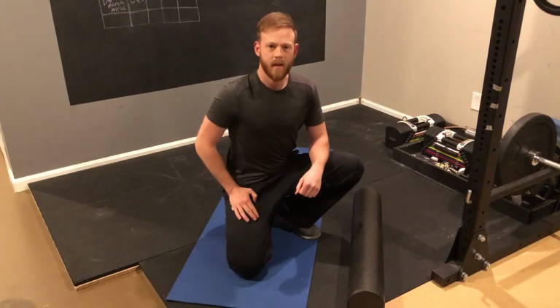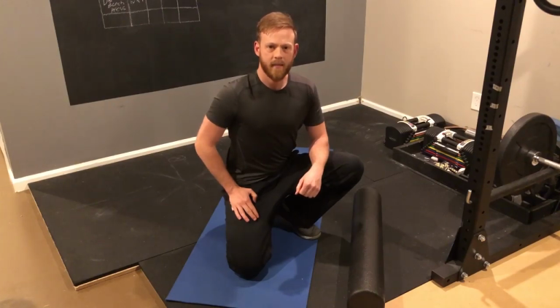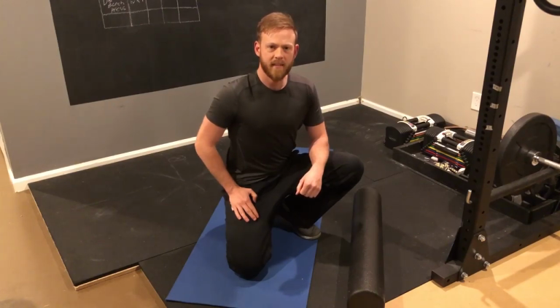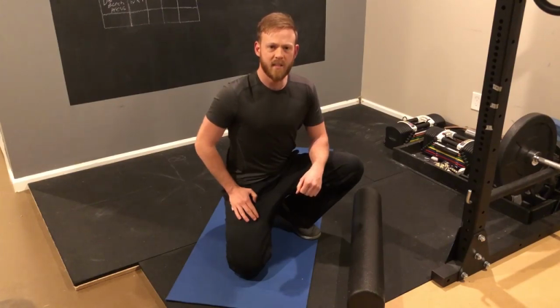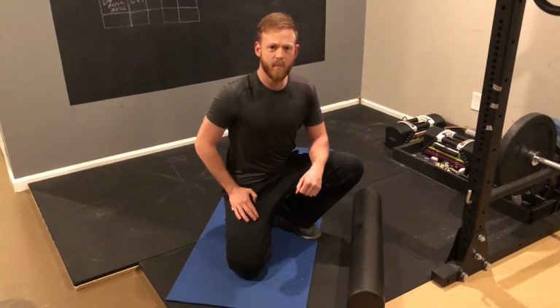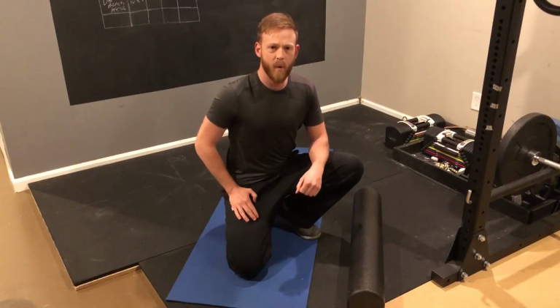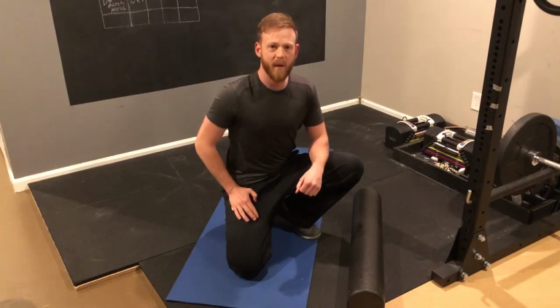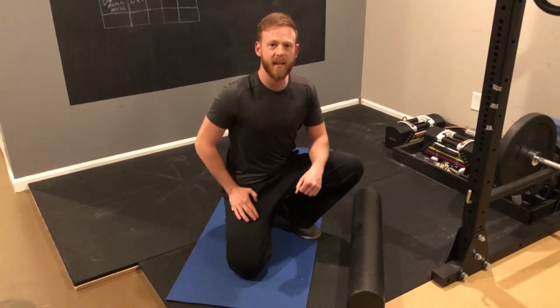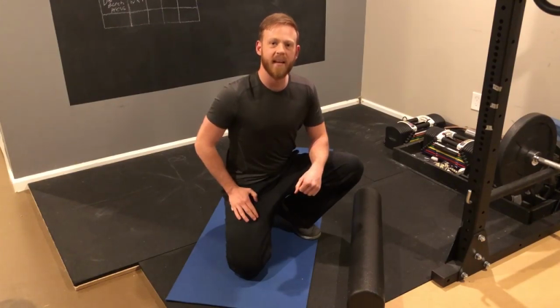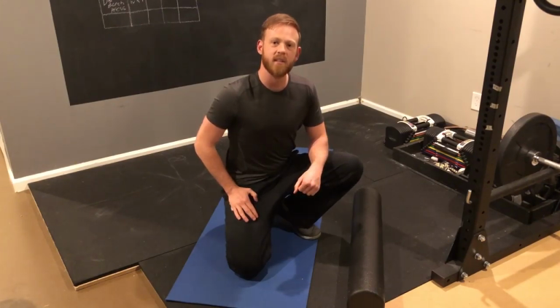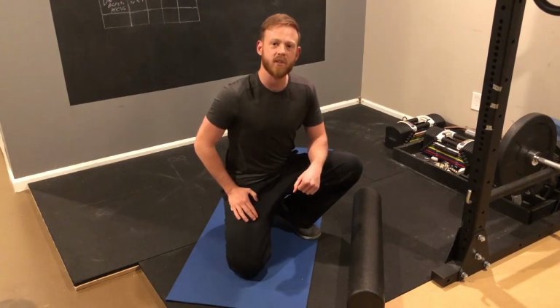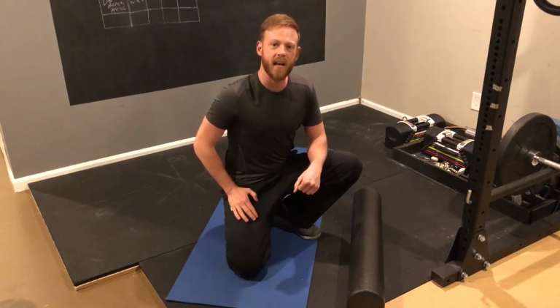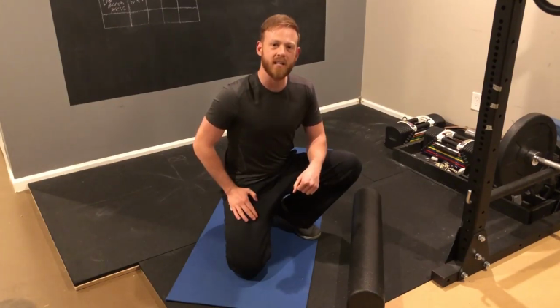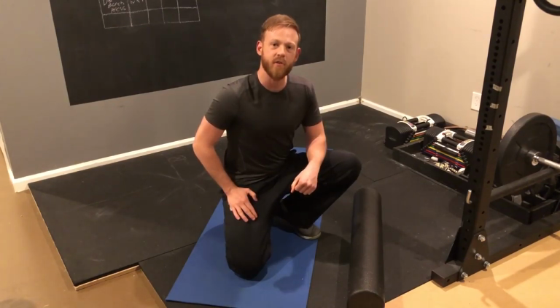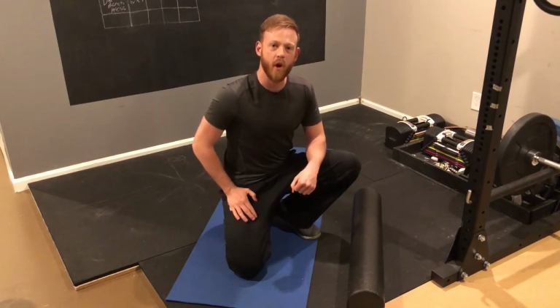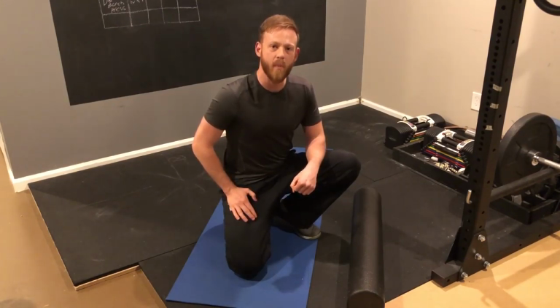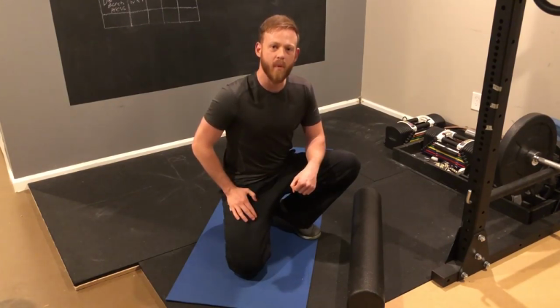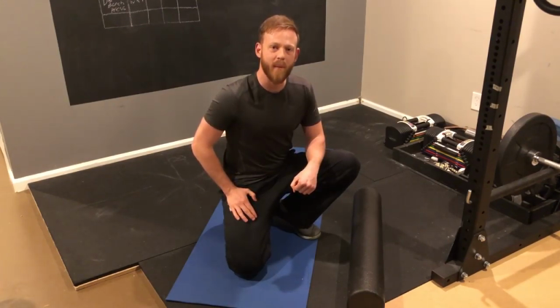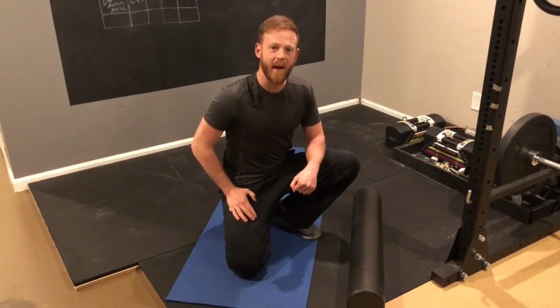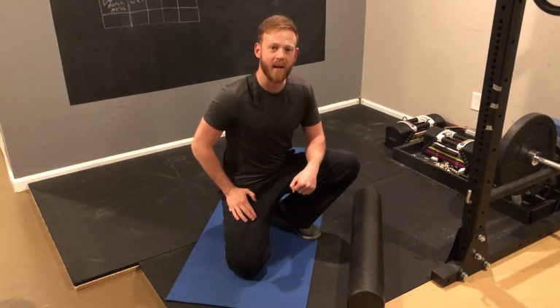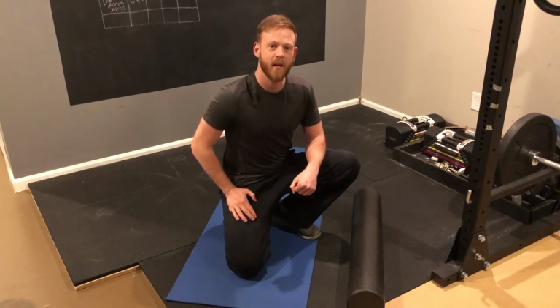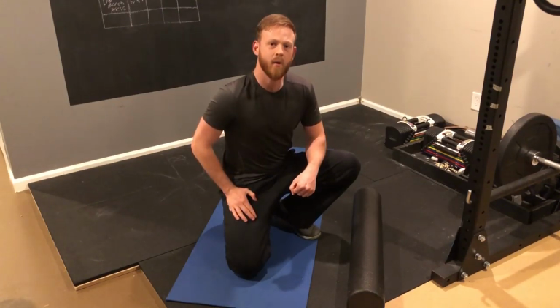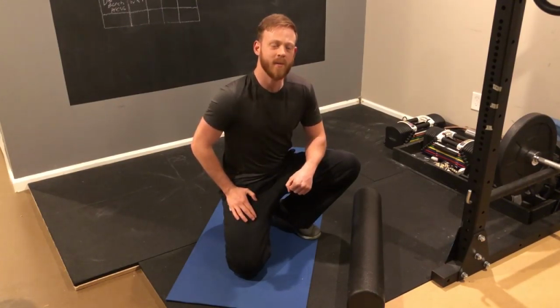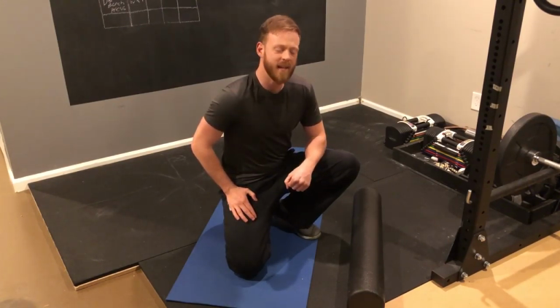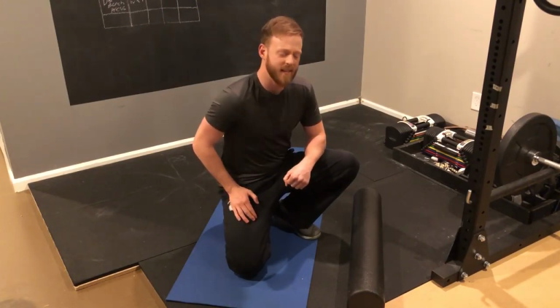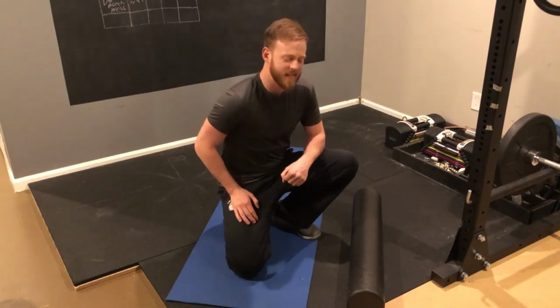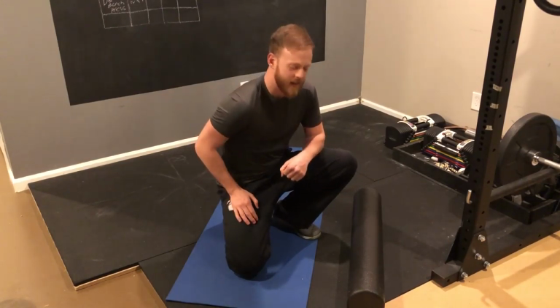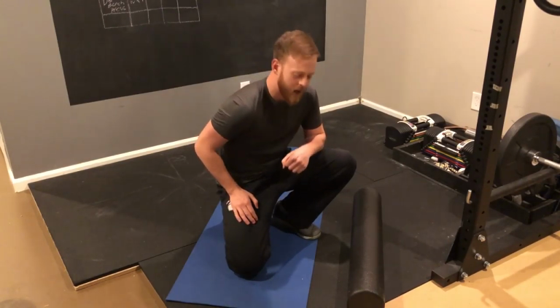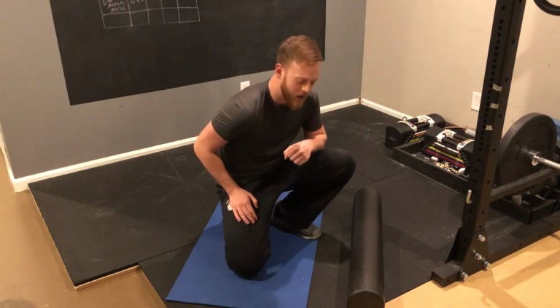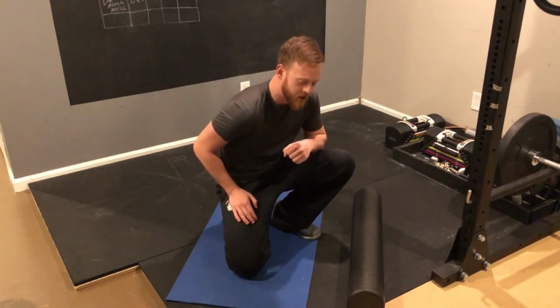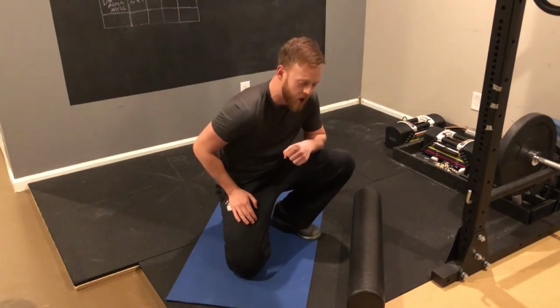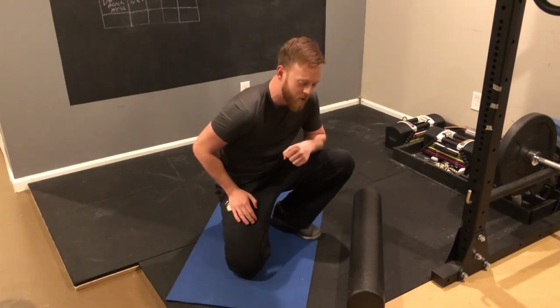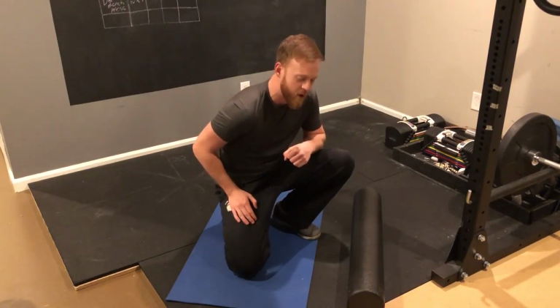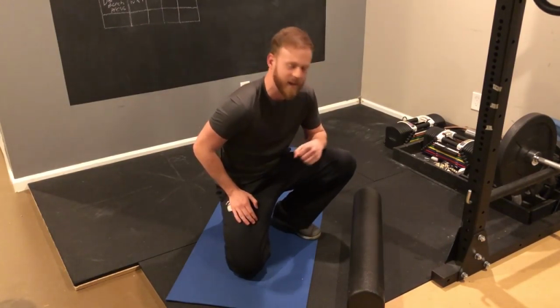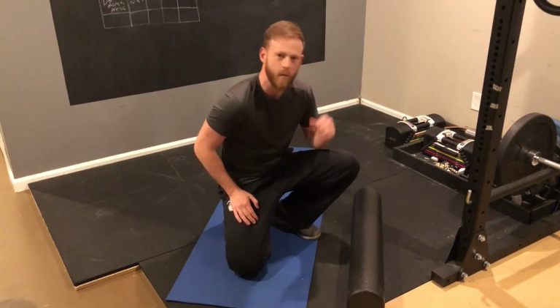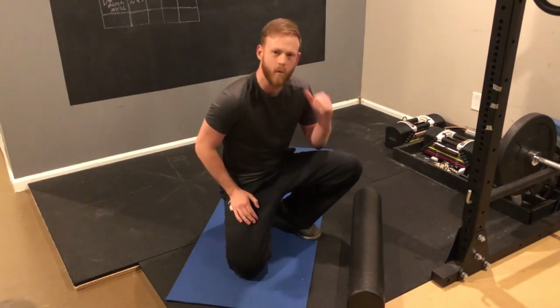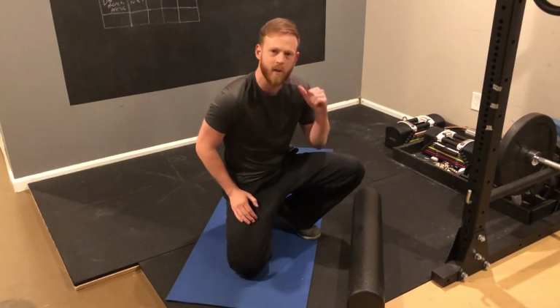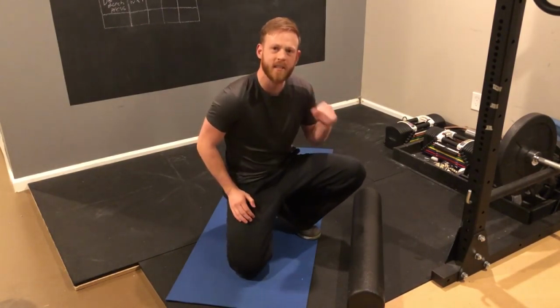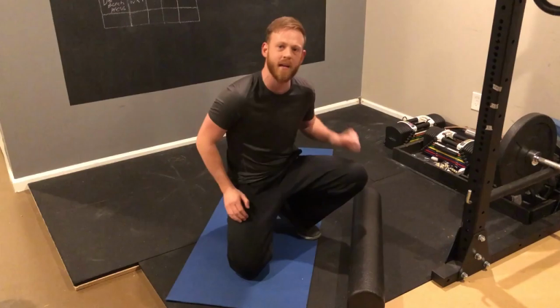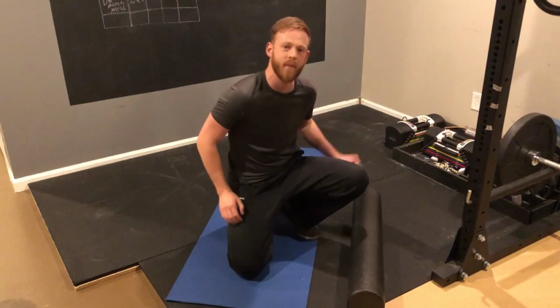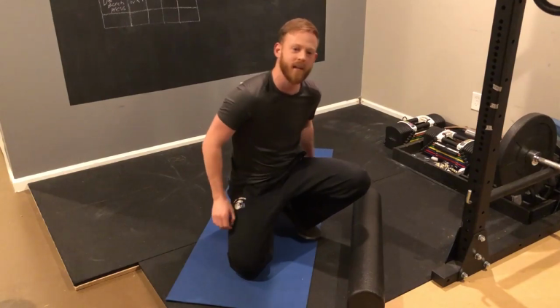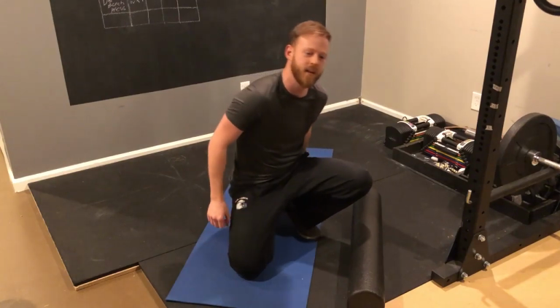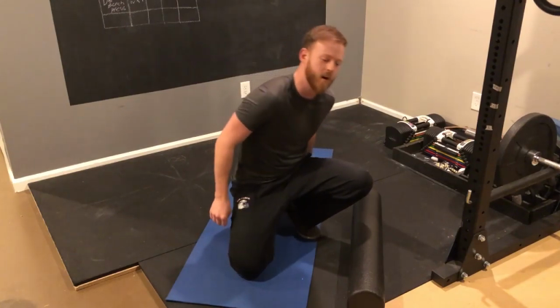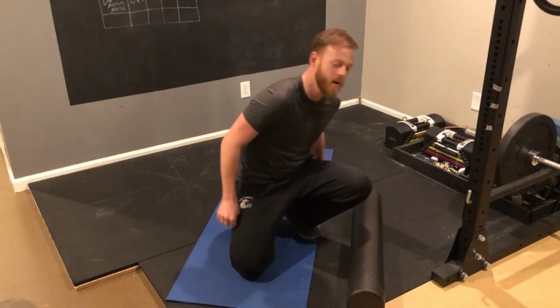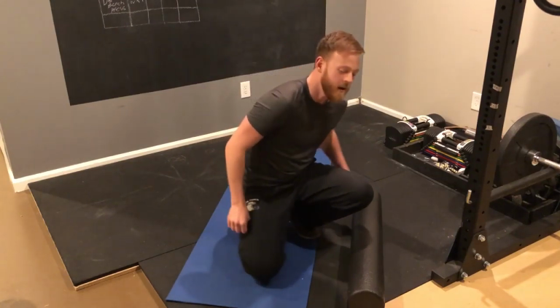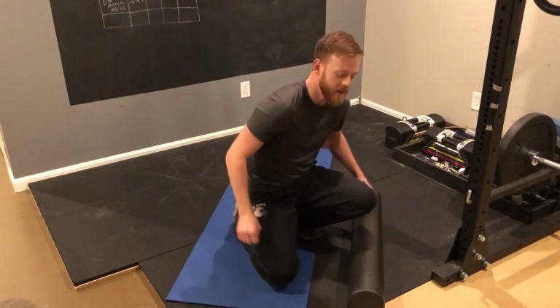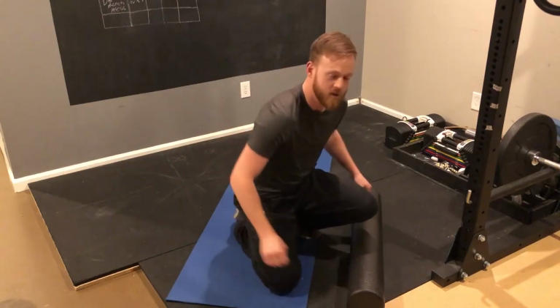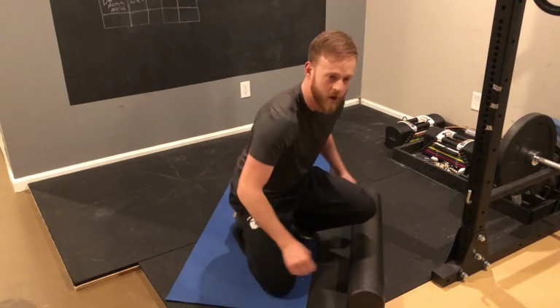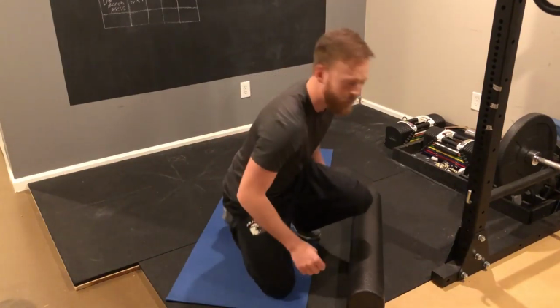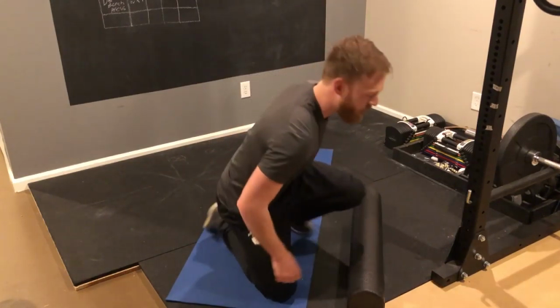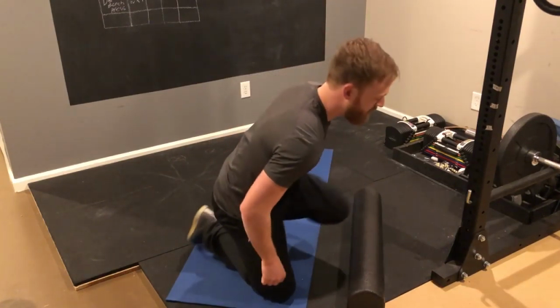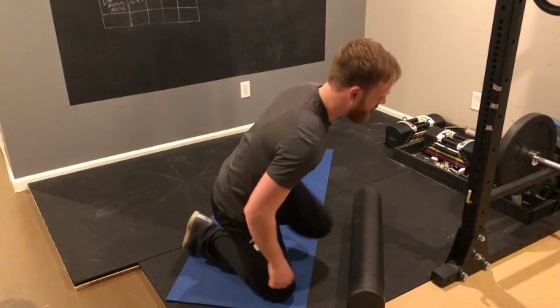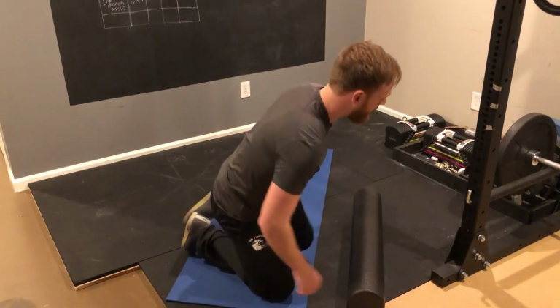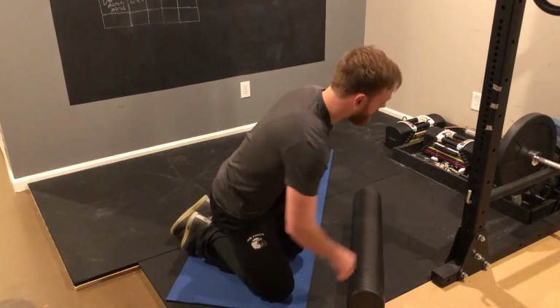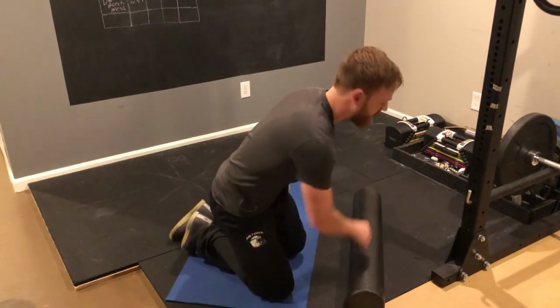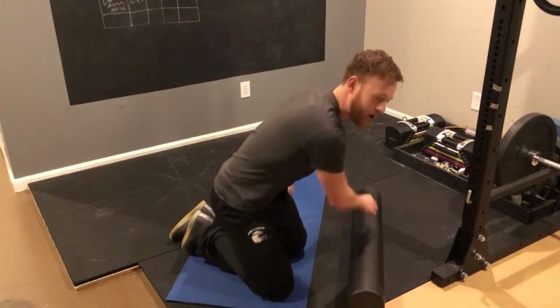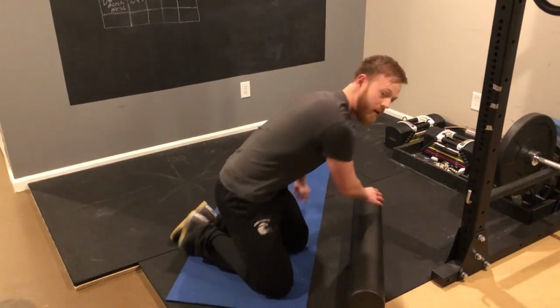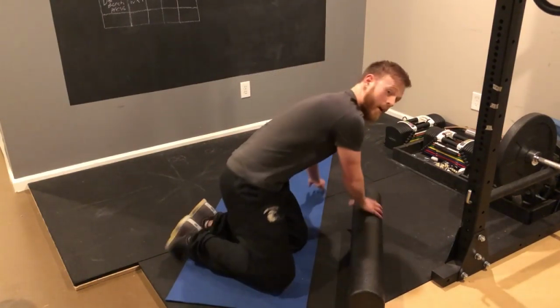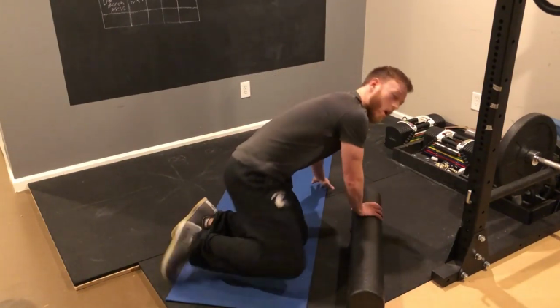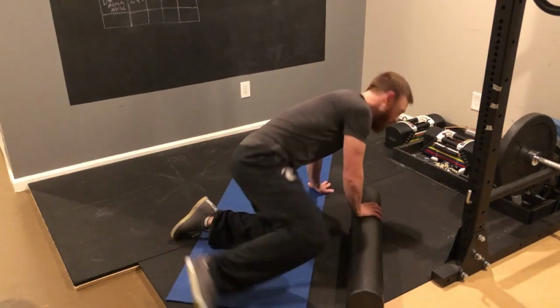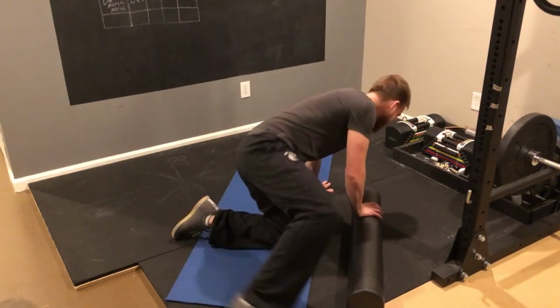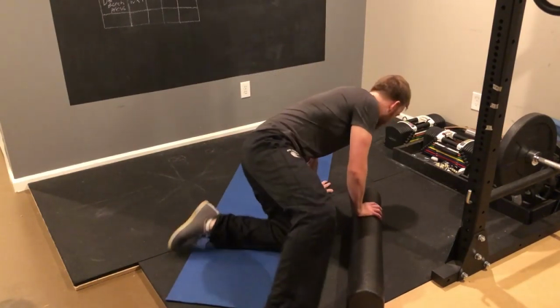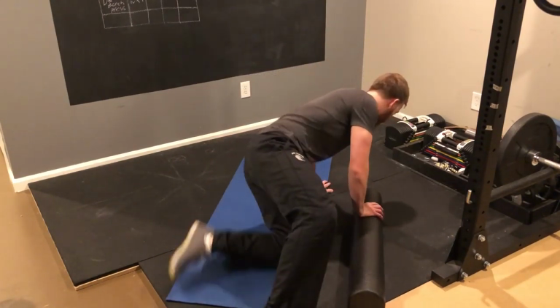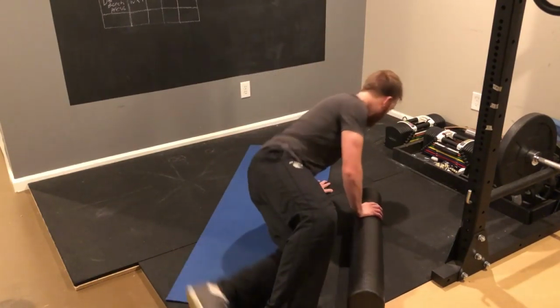This is a mobility exercise for your upper back. We tend to sit hunched over and get real tight back there. This will help open it up. It's called an open book.